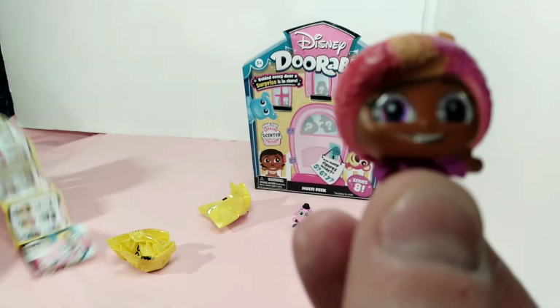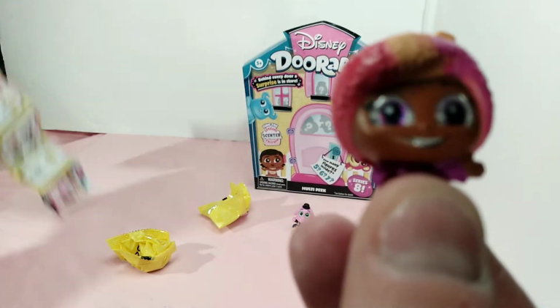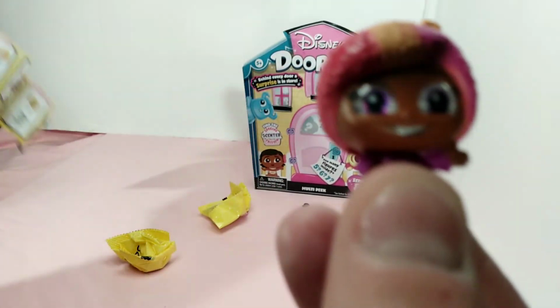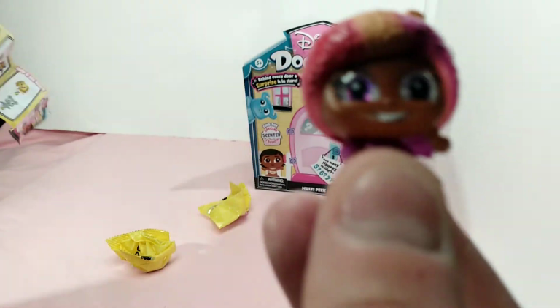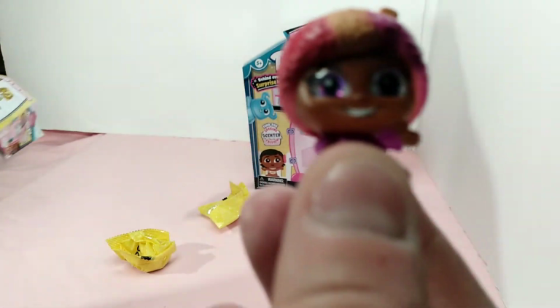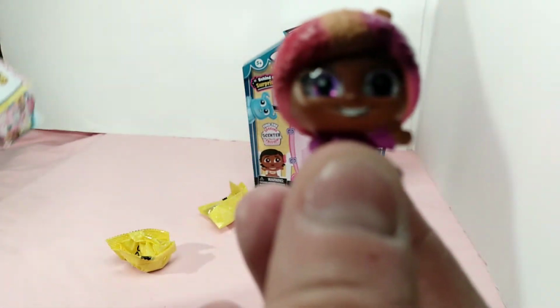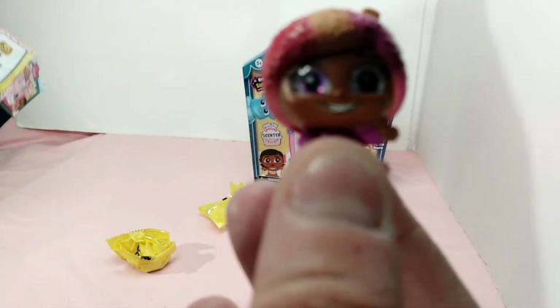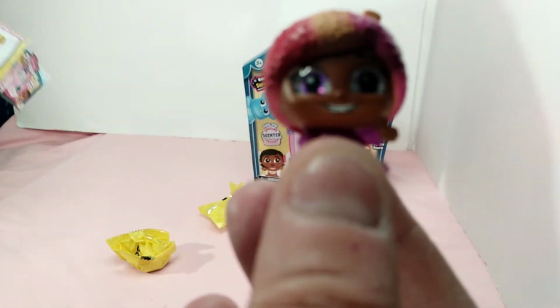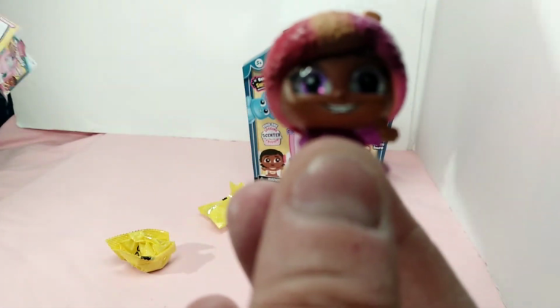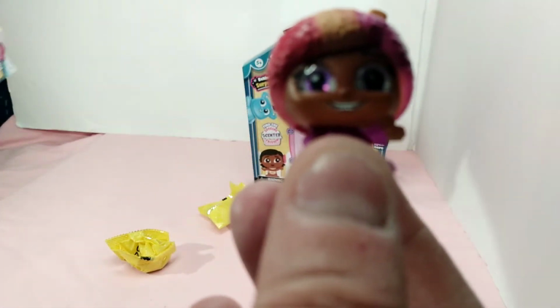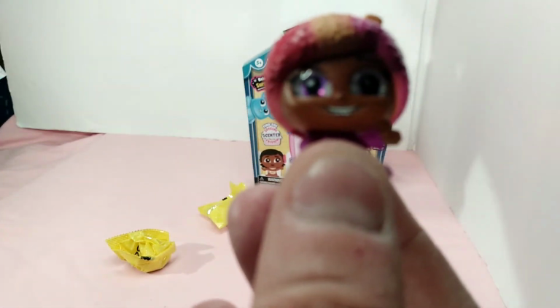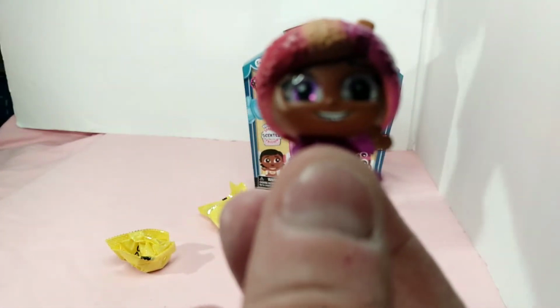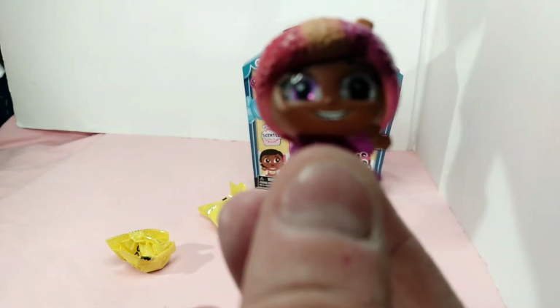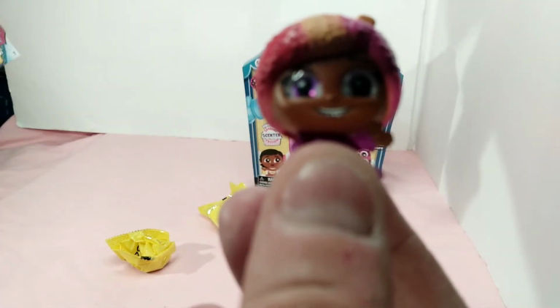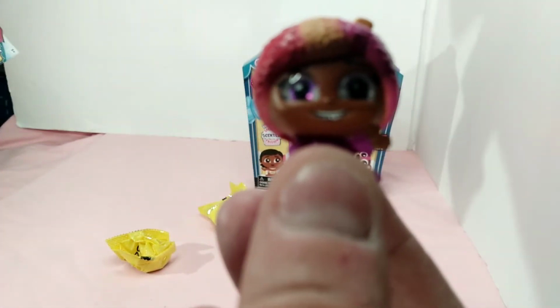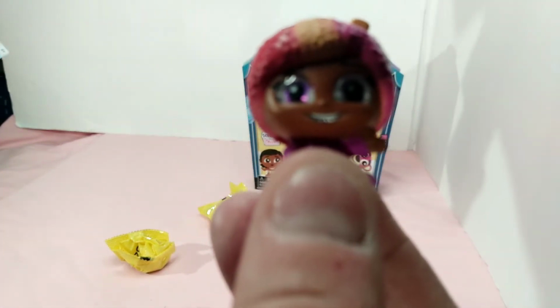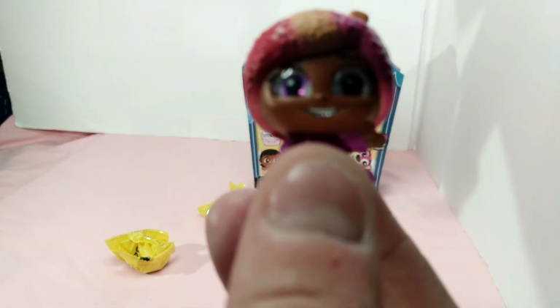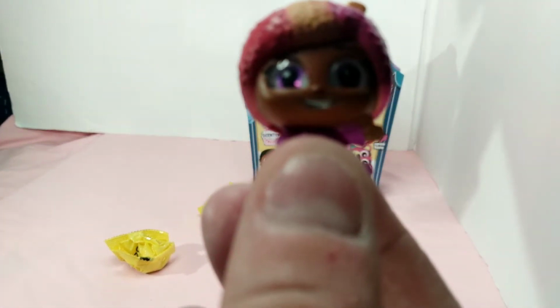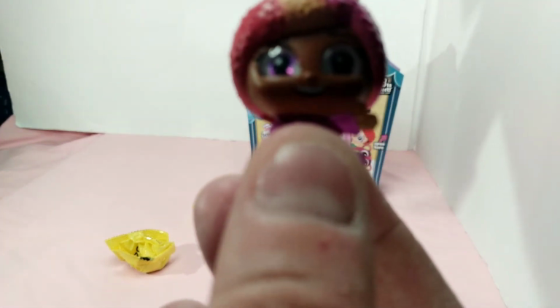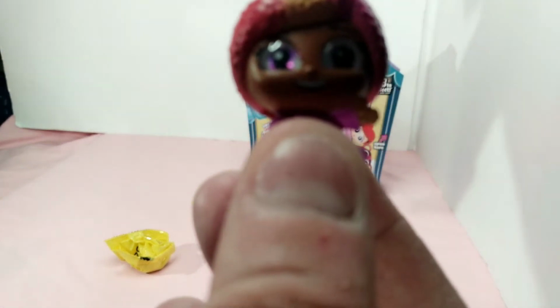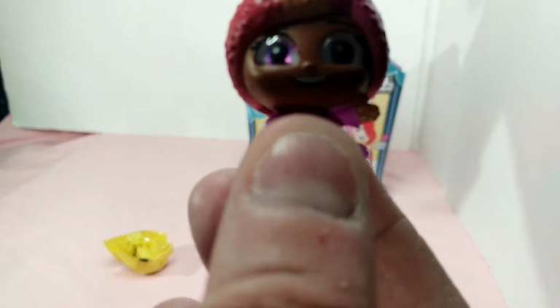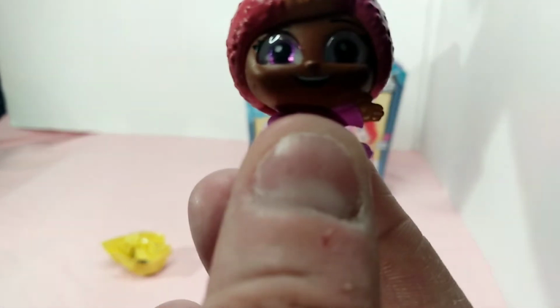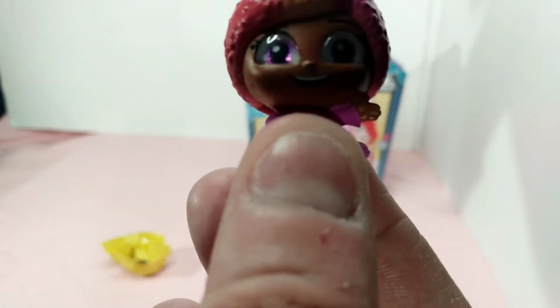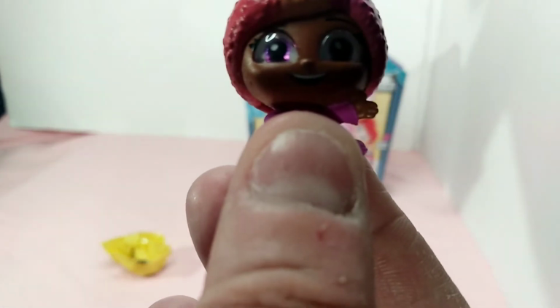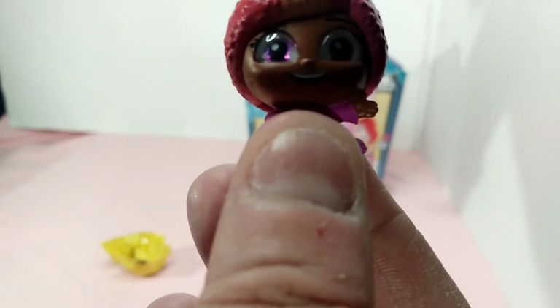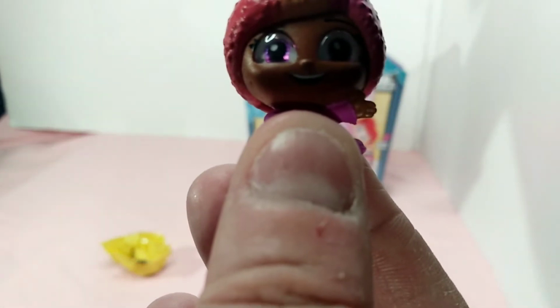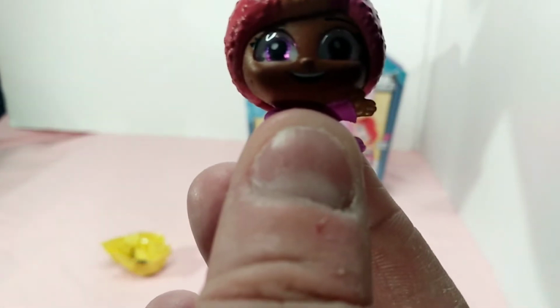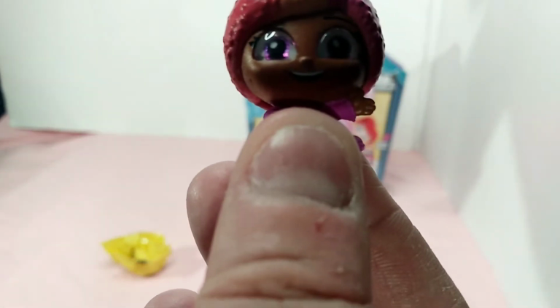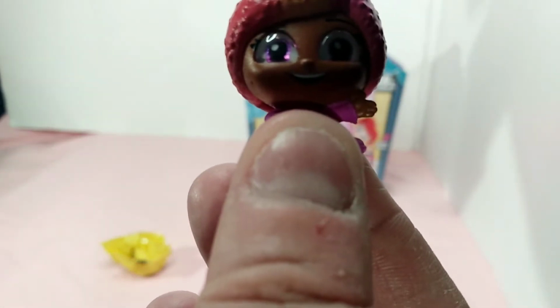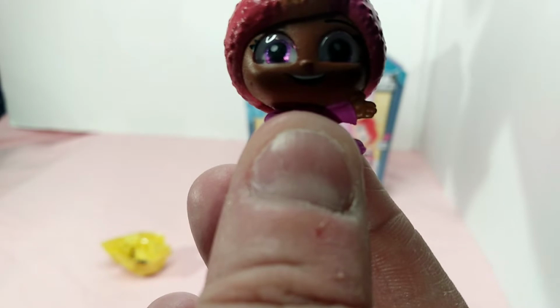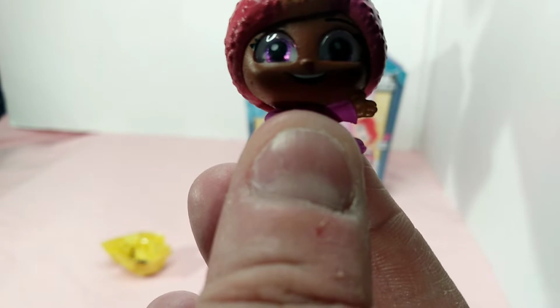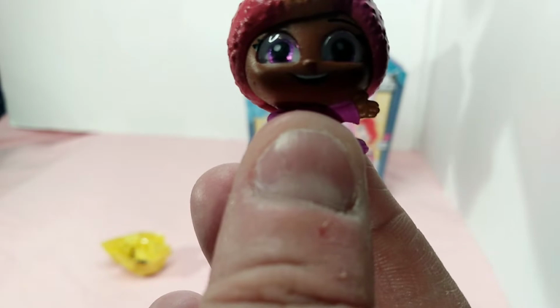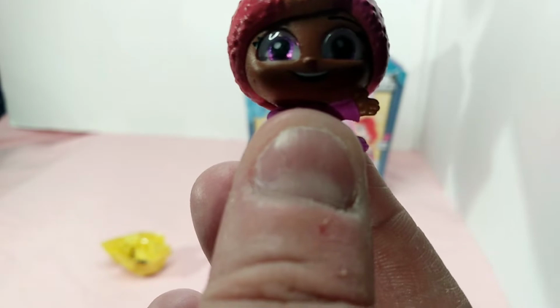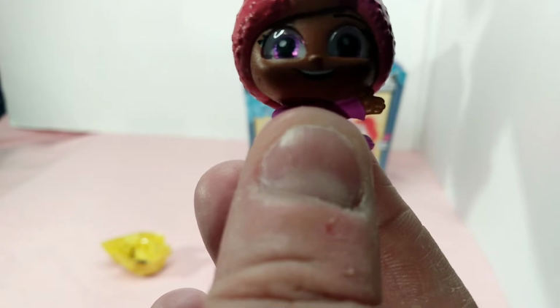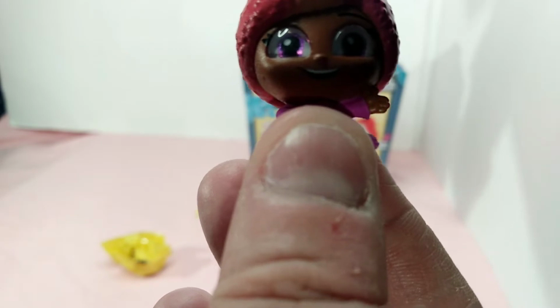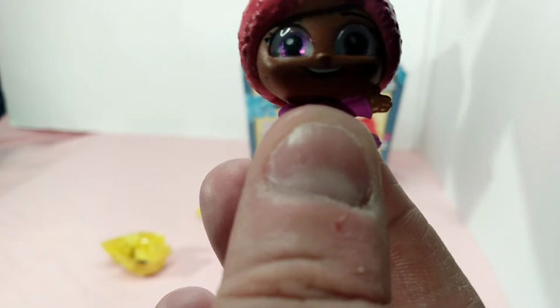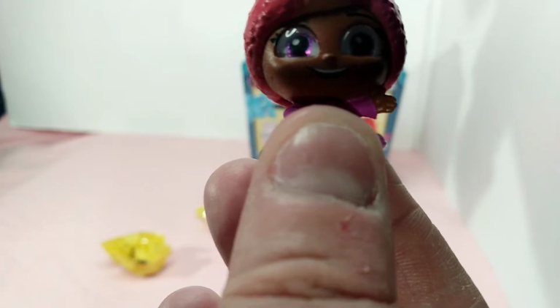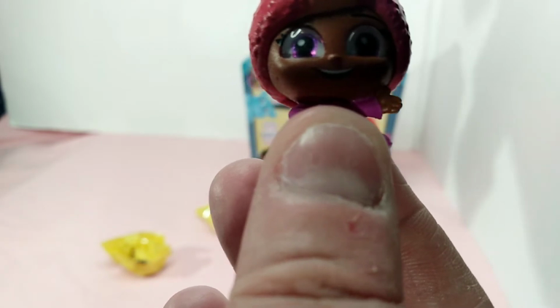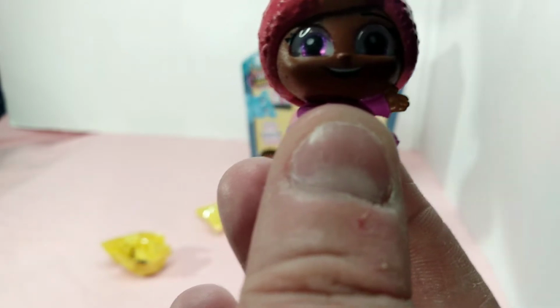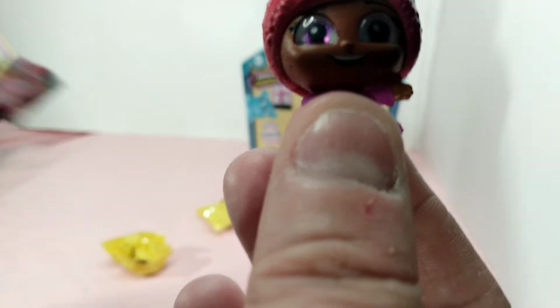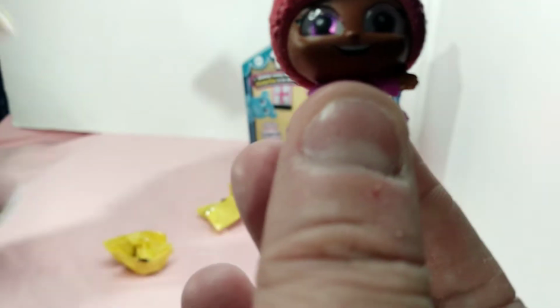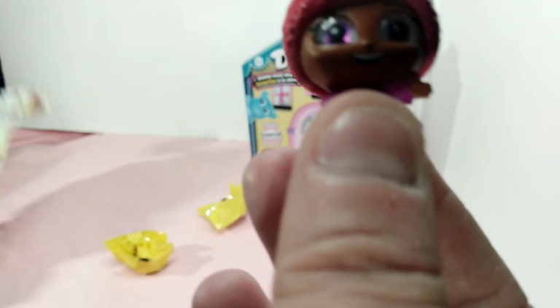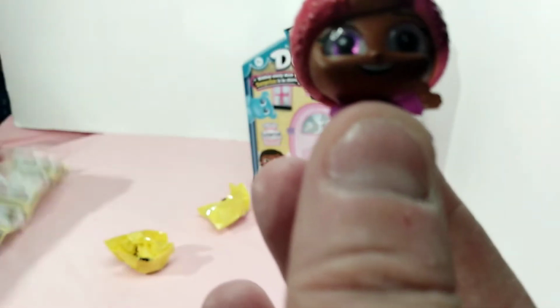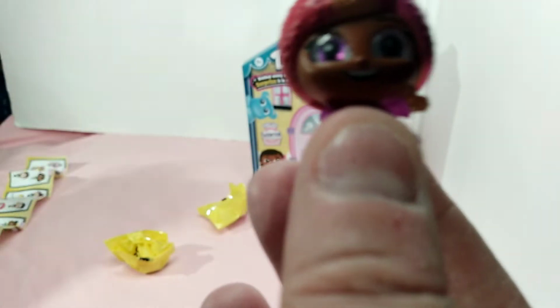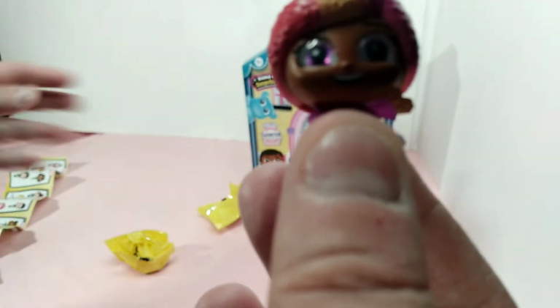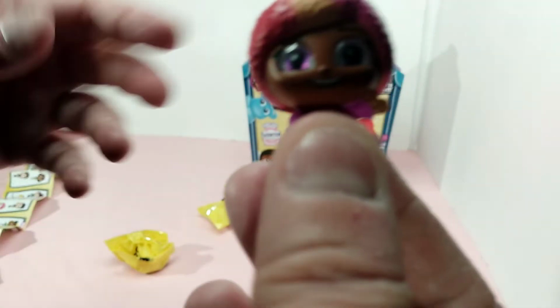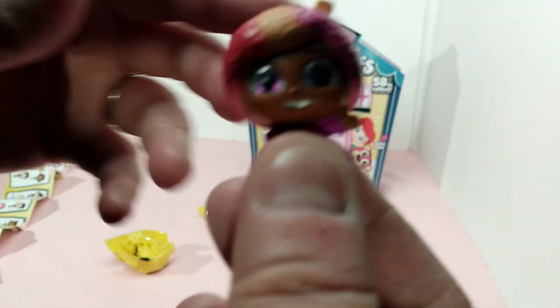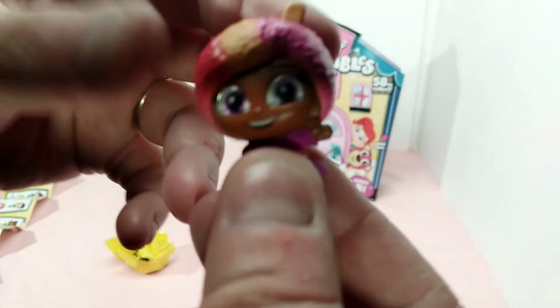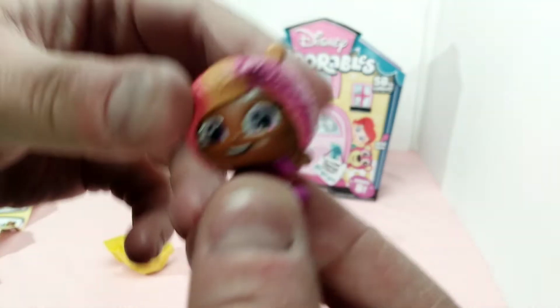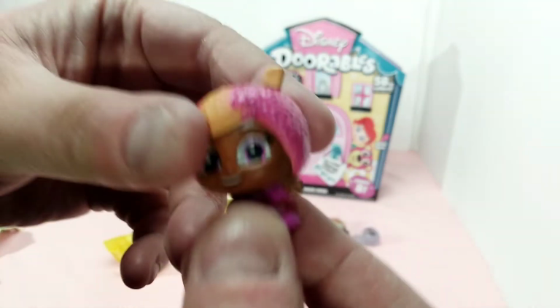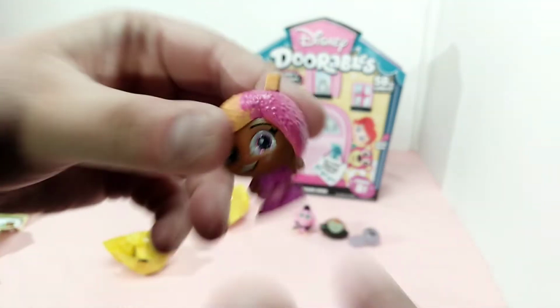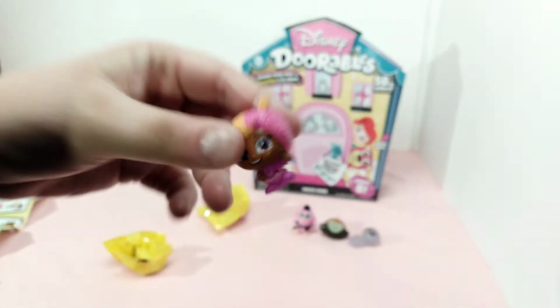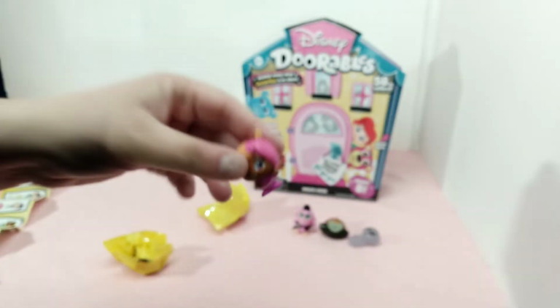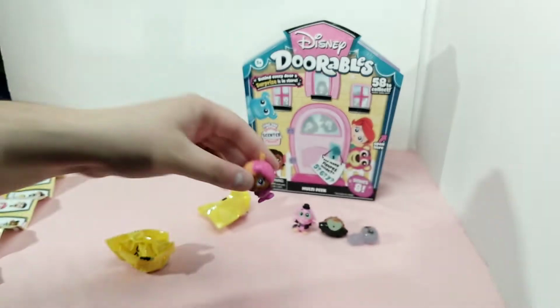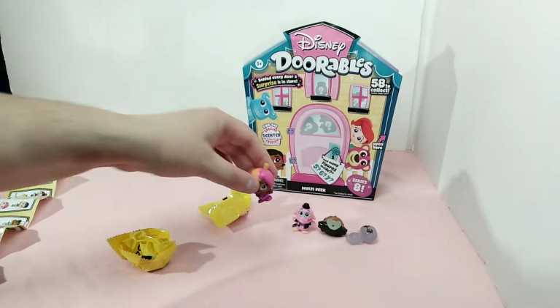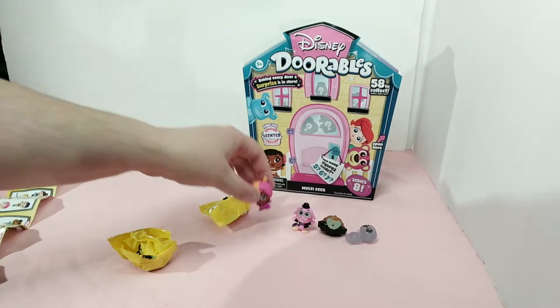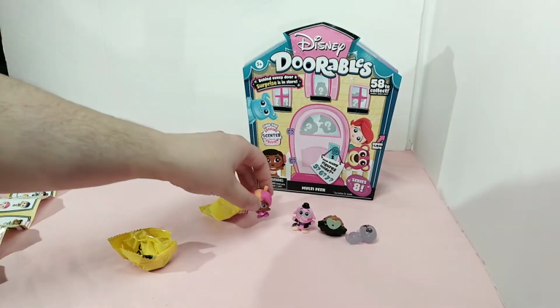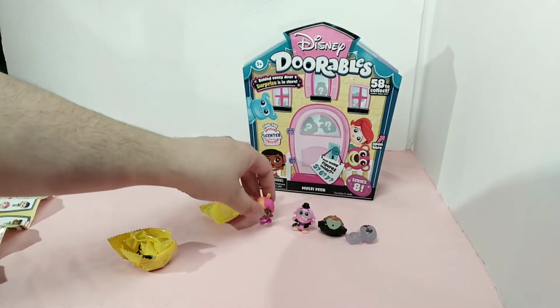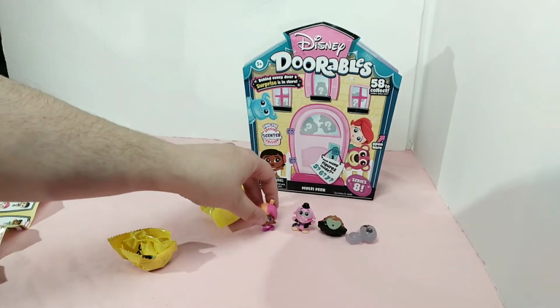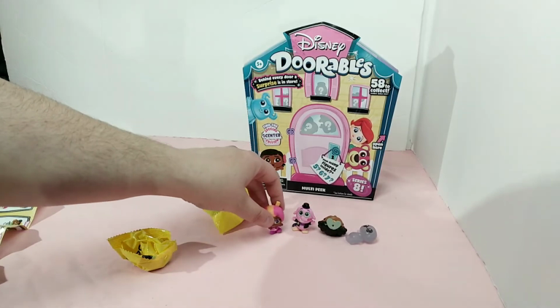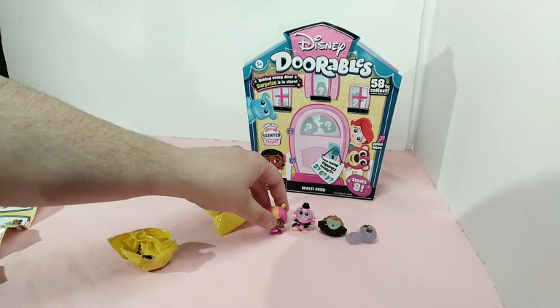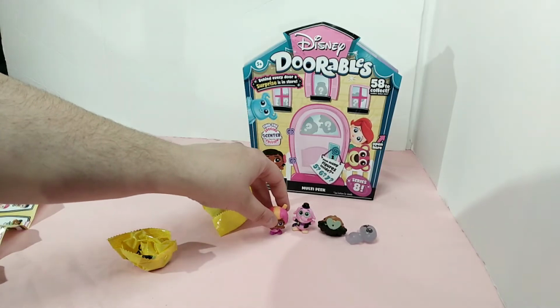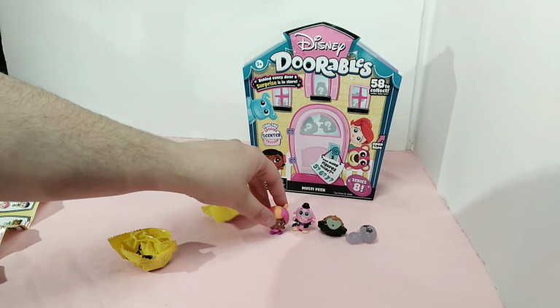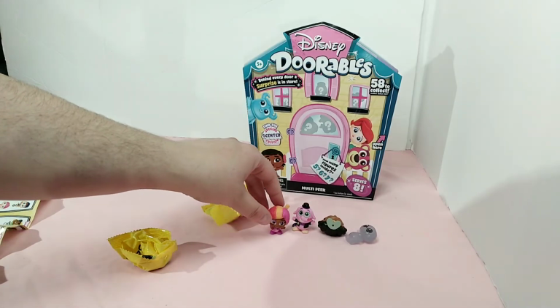That is from Wreck-It Ralph, and that is Snow on a Rainbow — she's like a snow cone character.